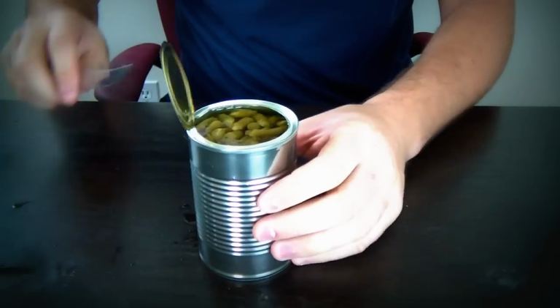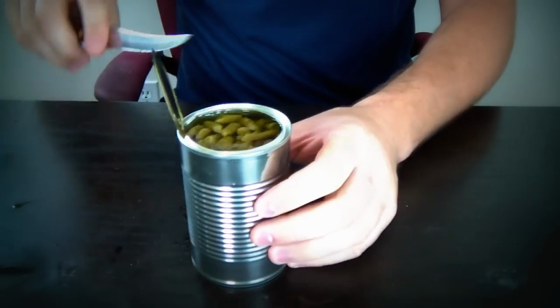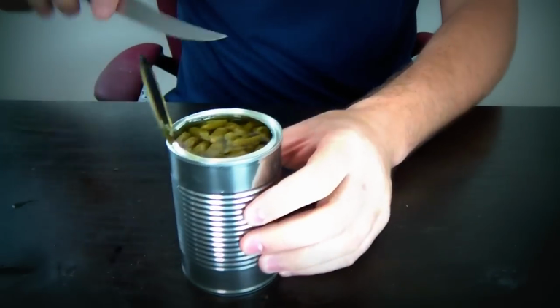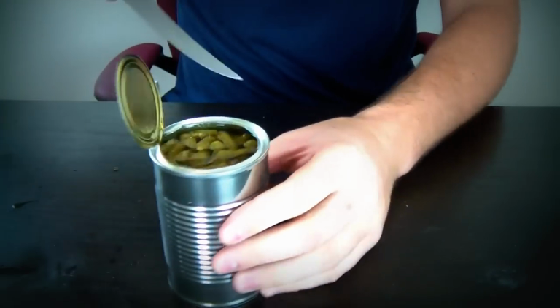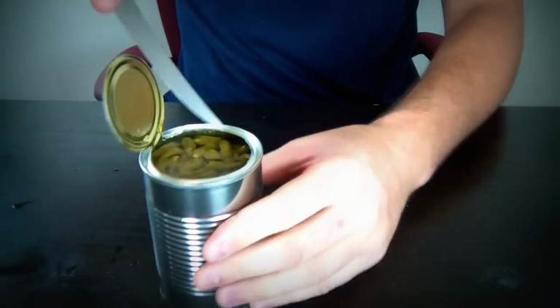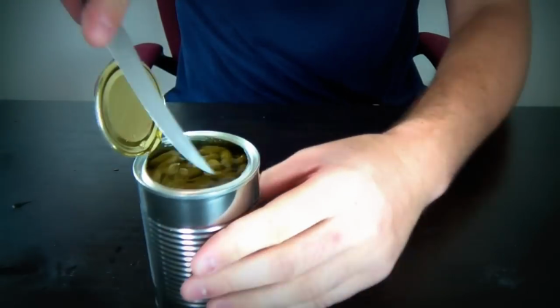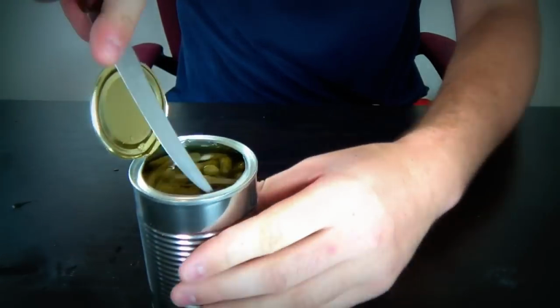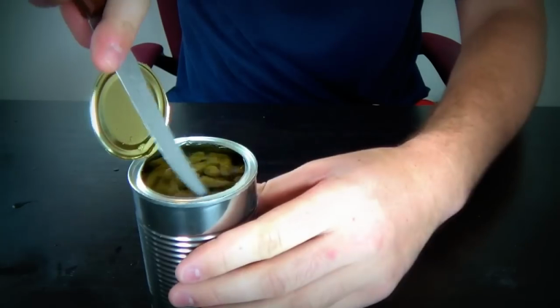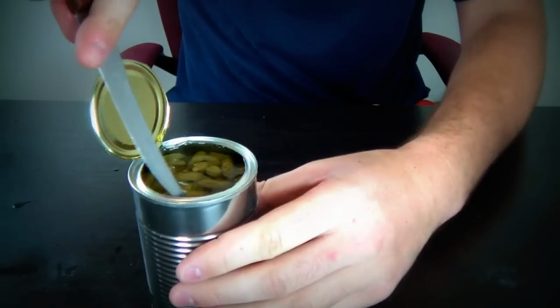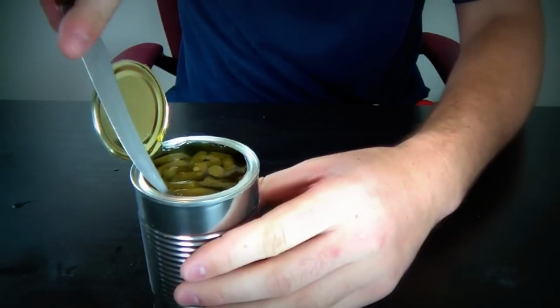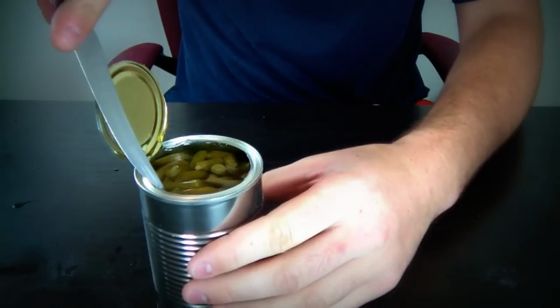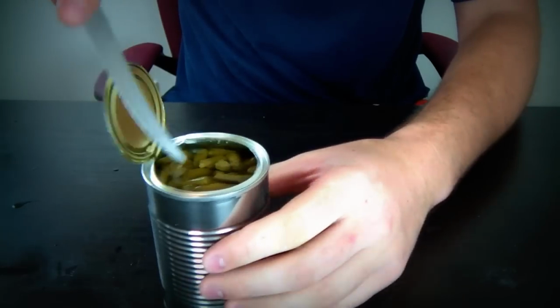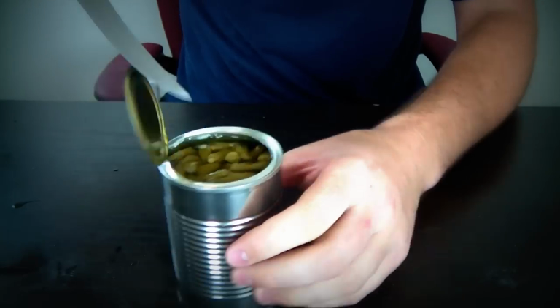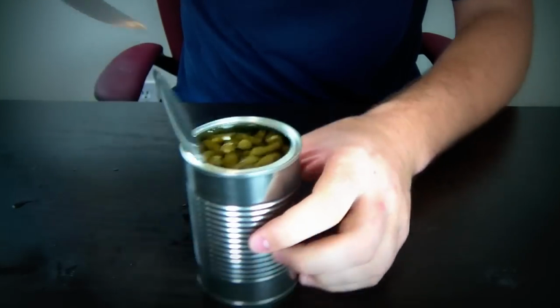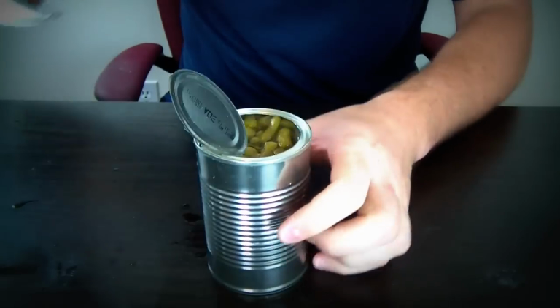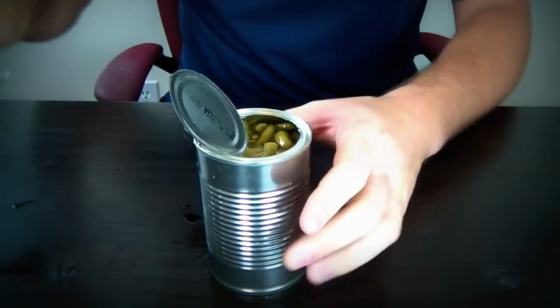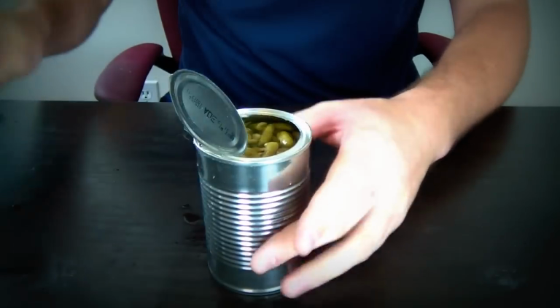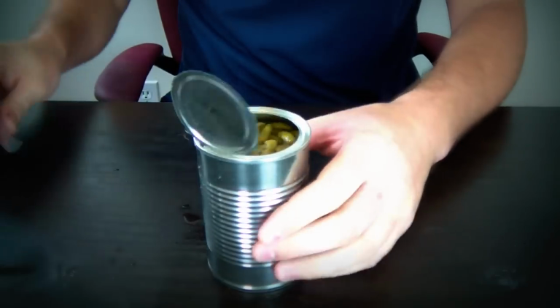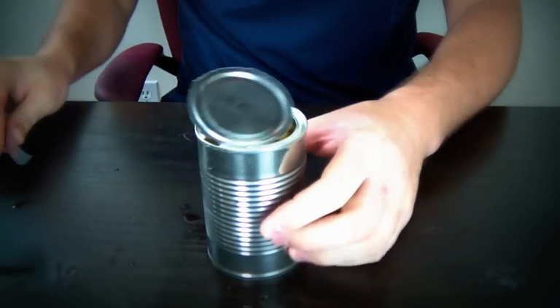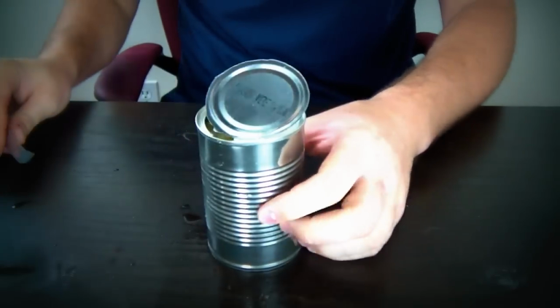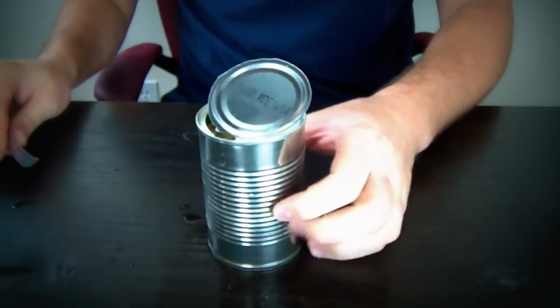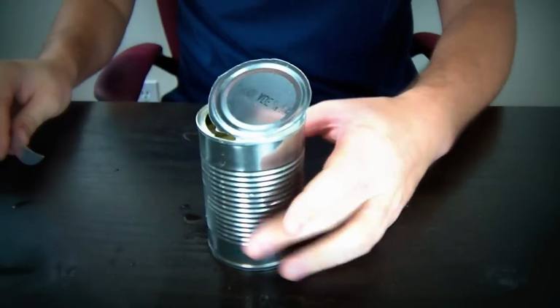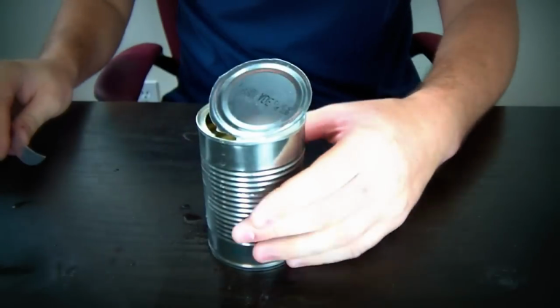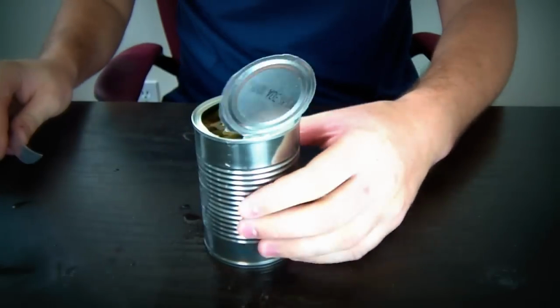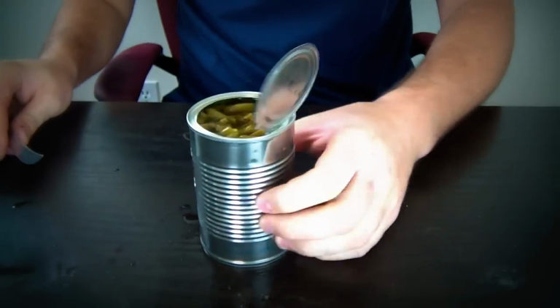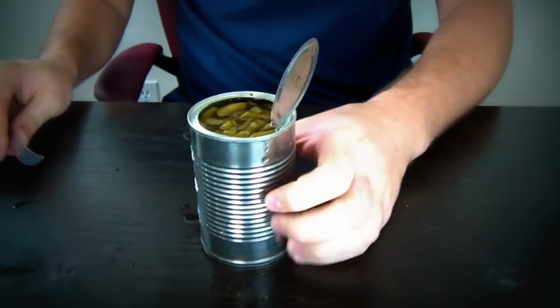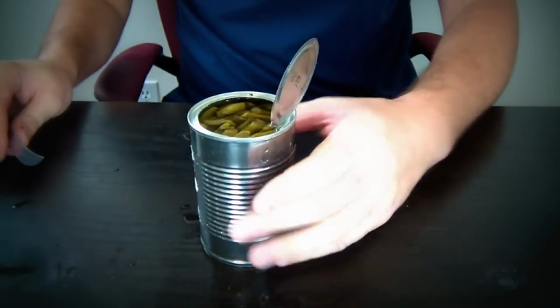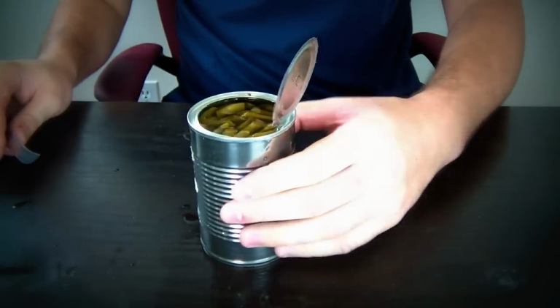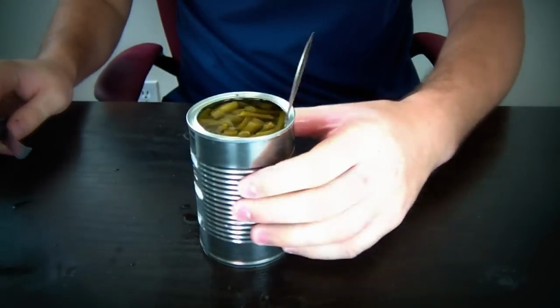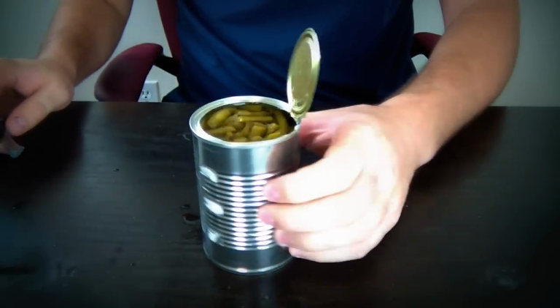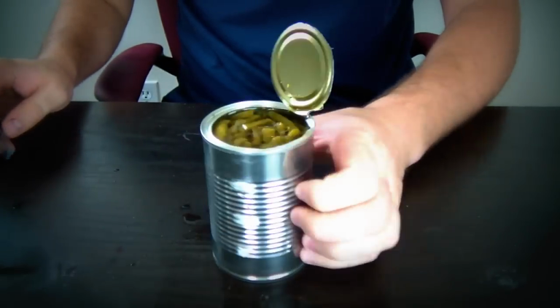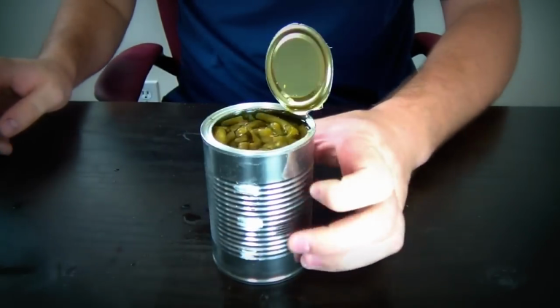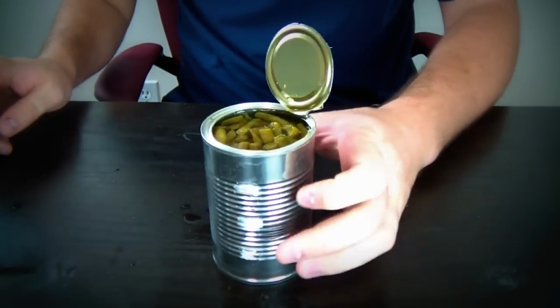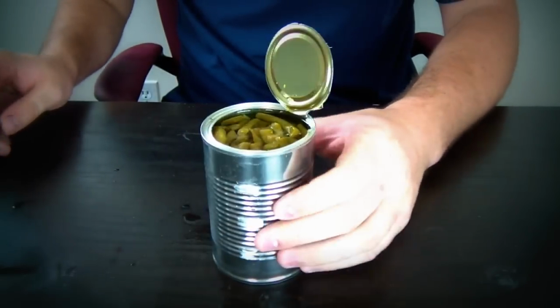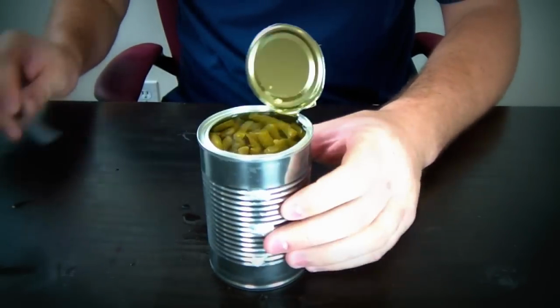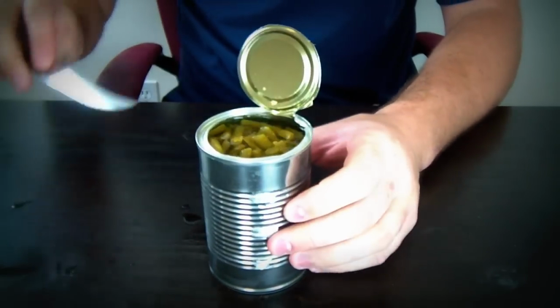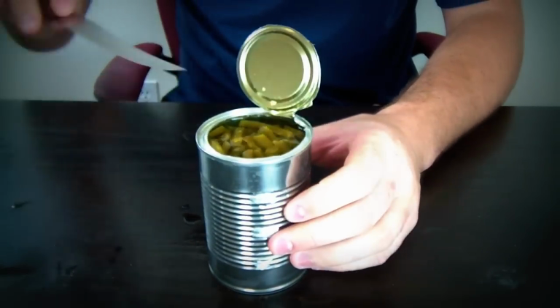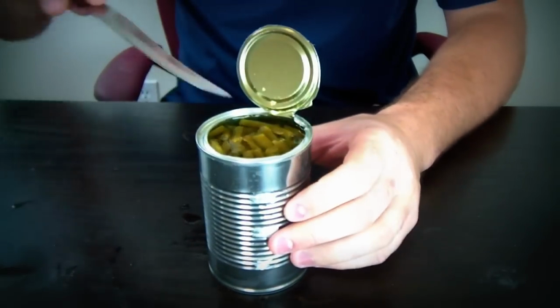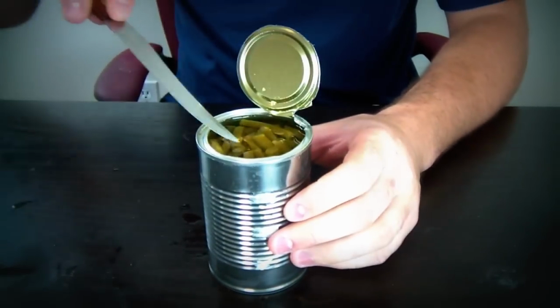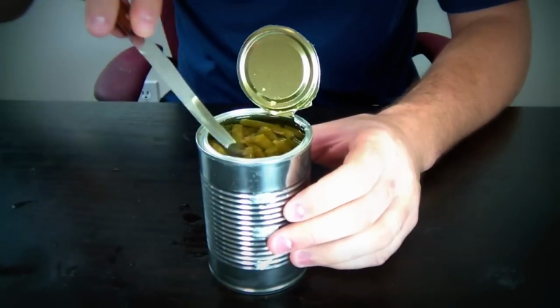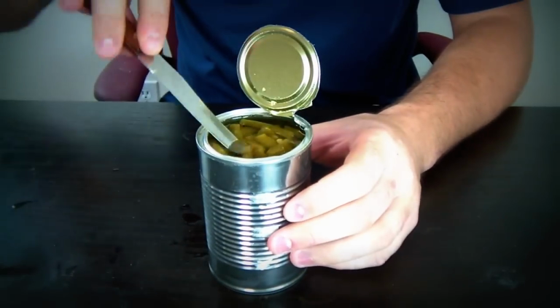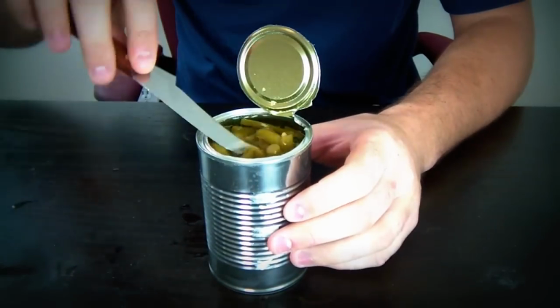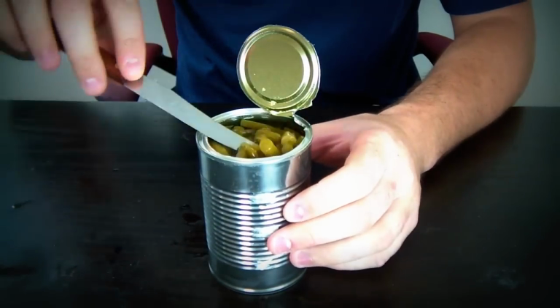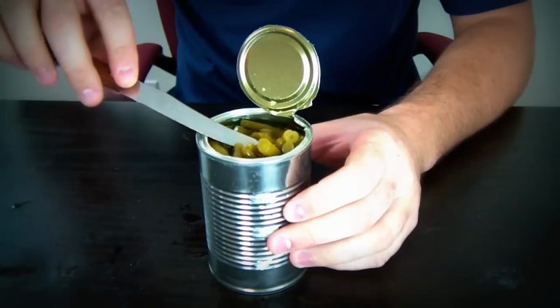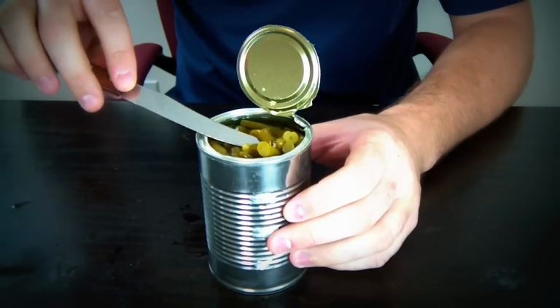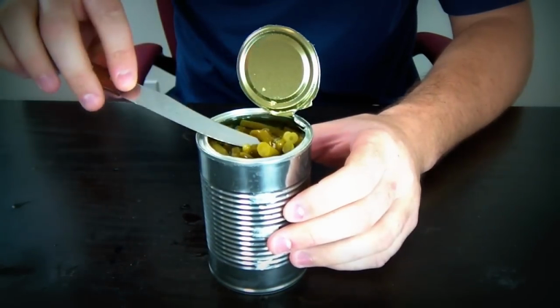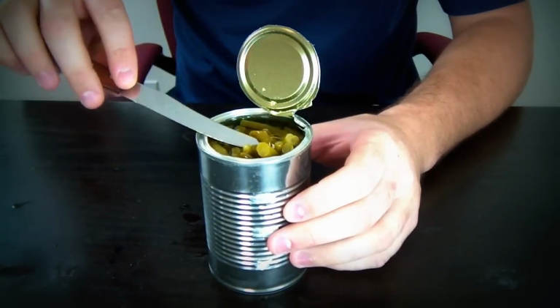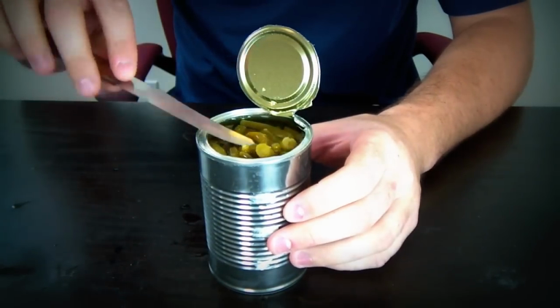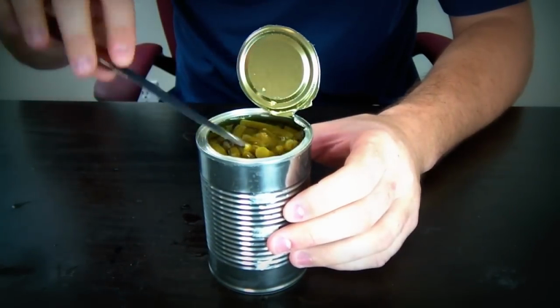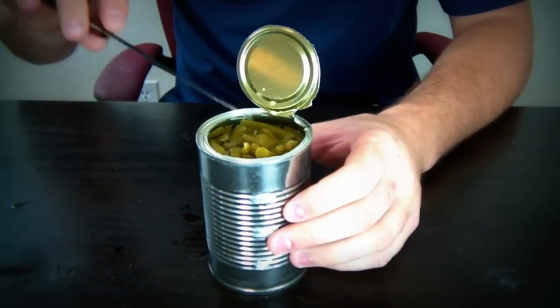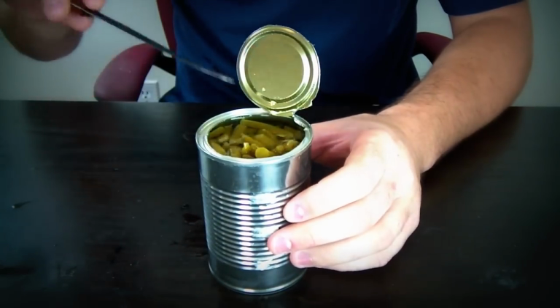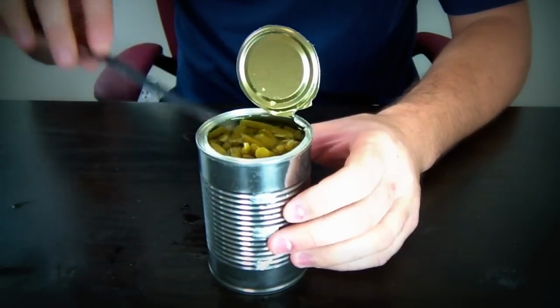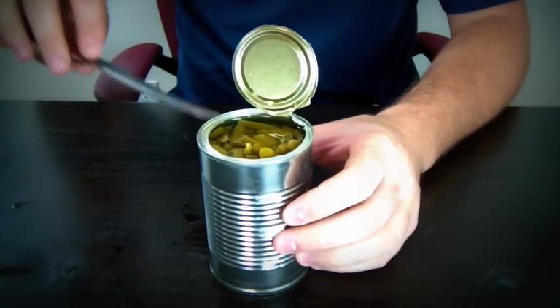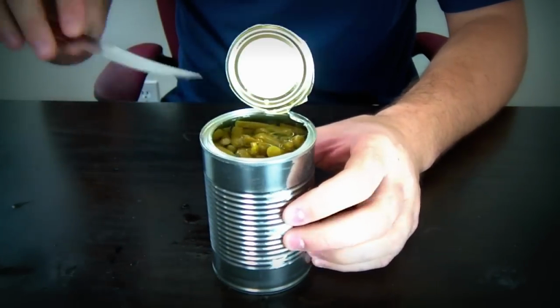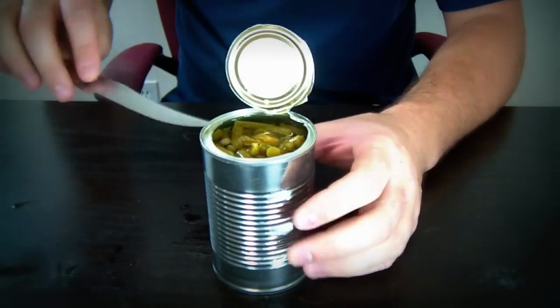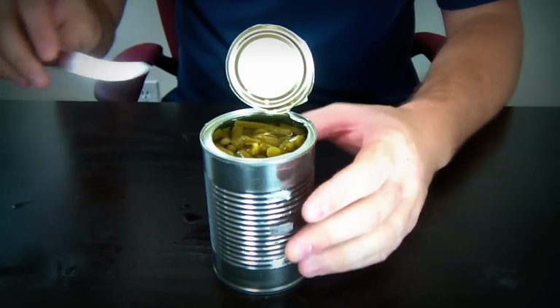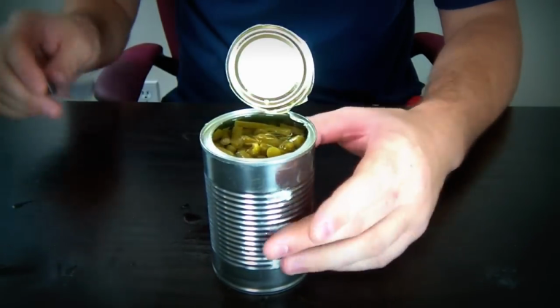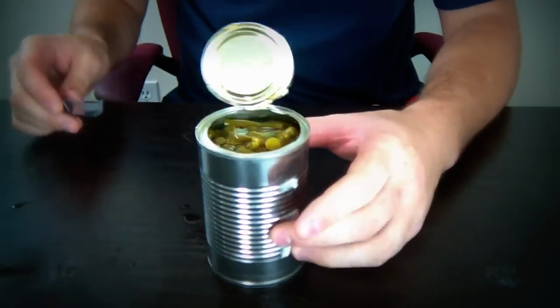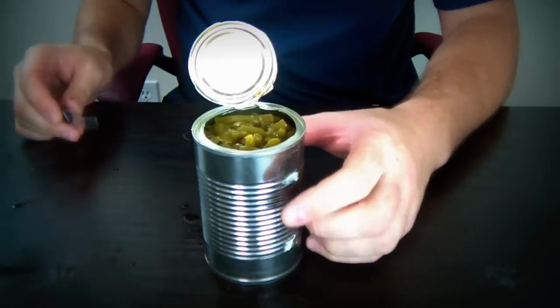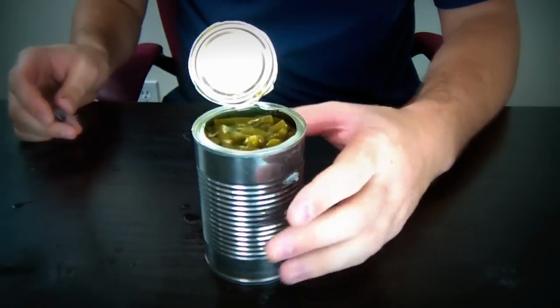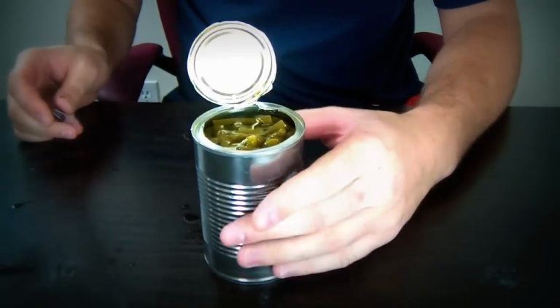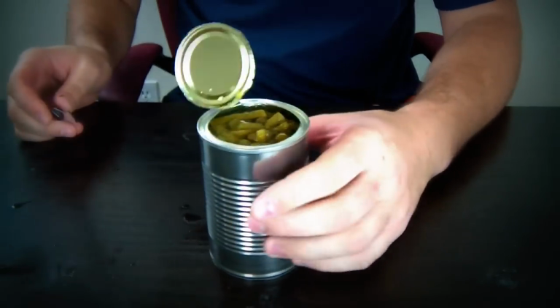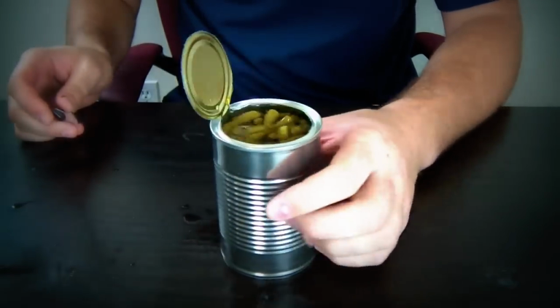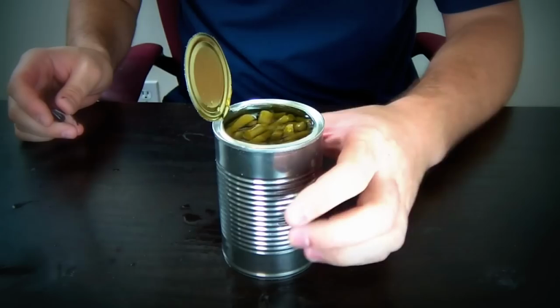Check out the perfectly cut can. By the way, I don't like this stuff at all — I just found it.